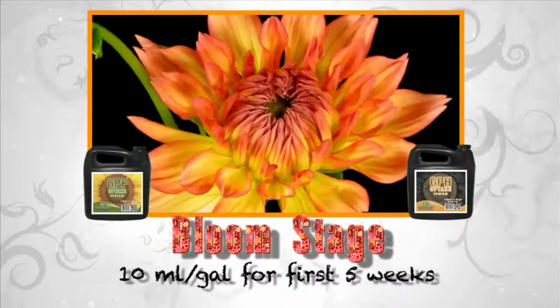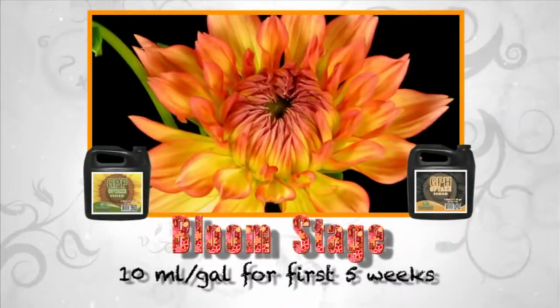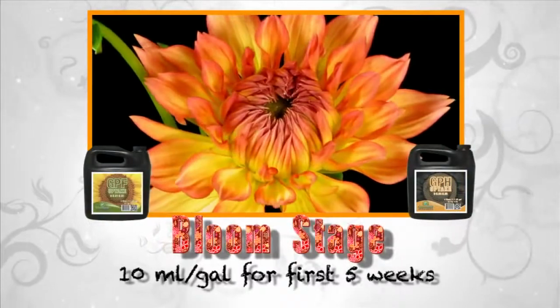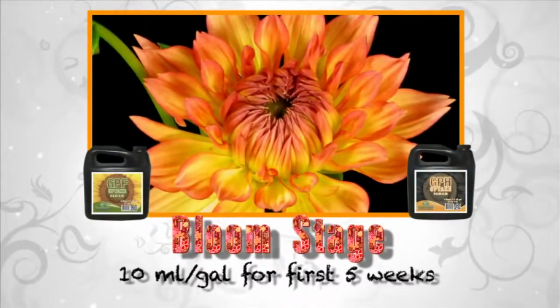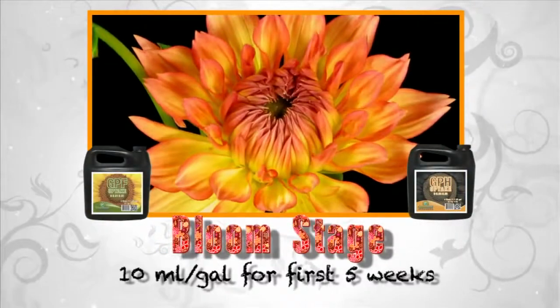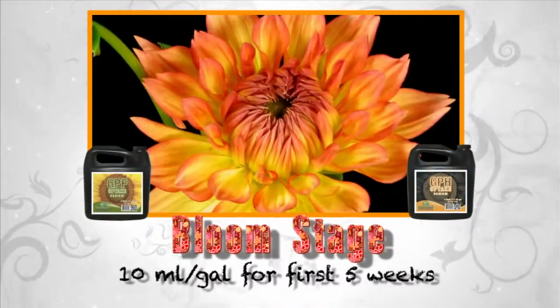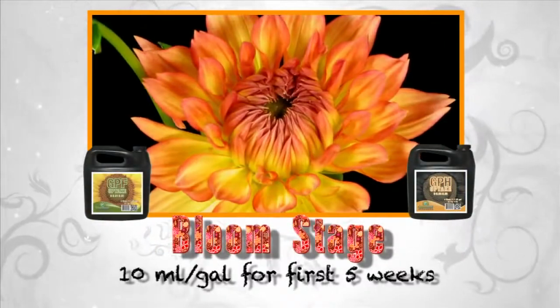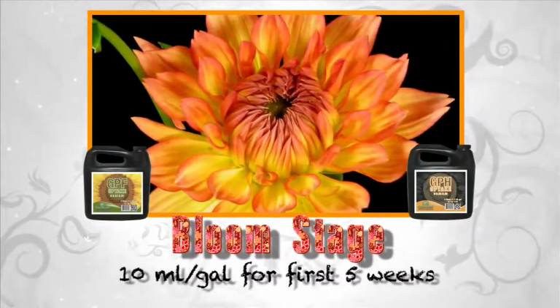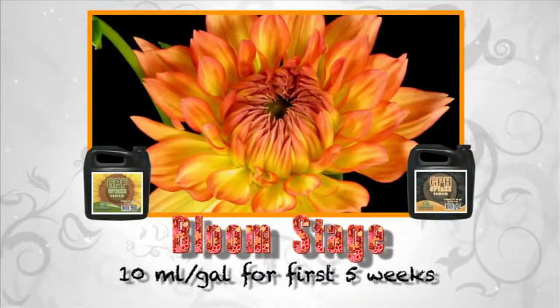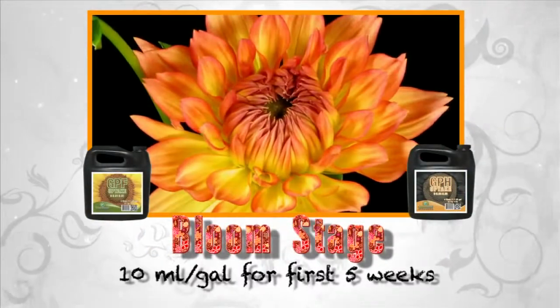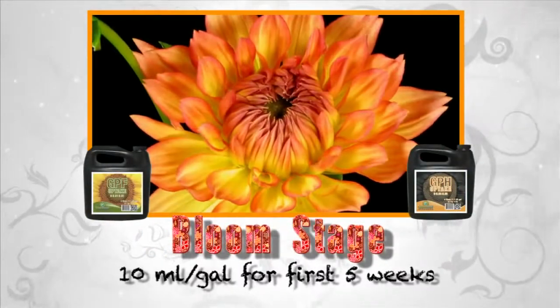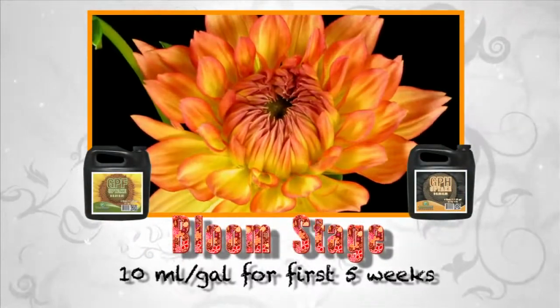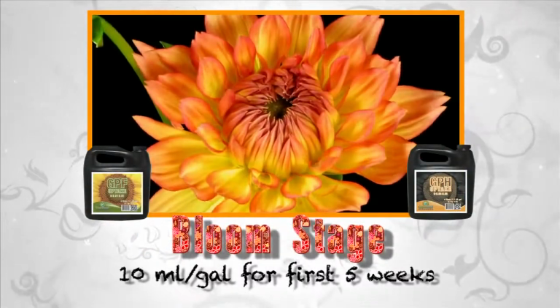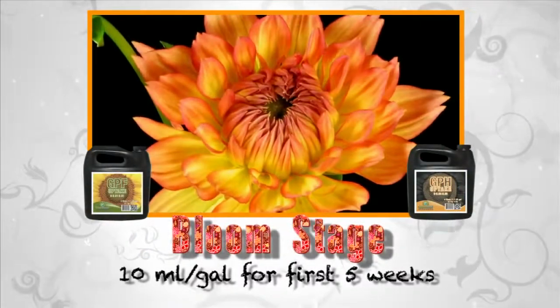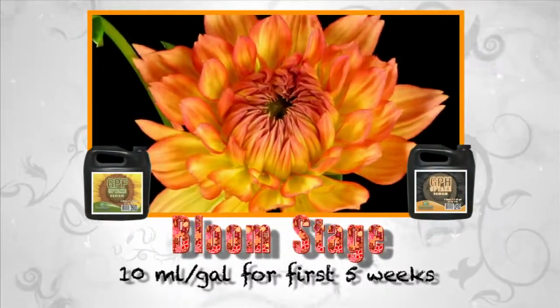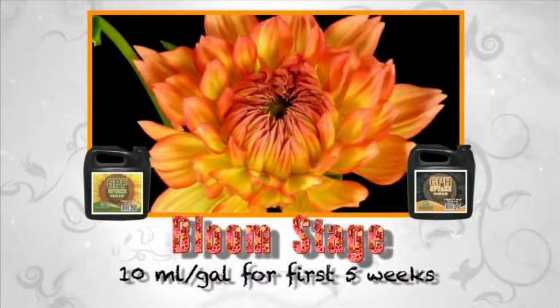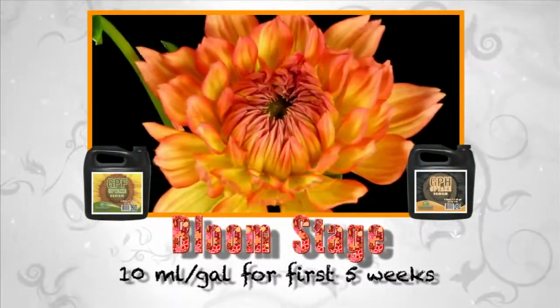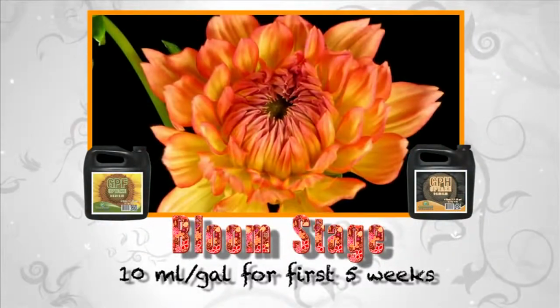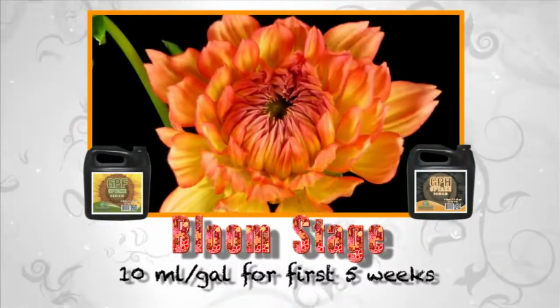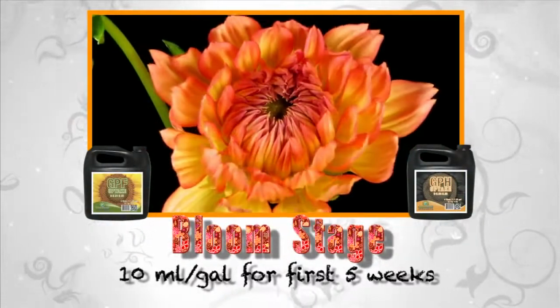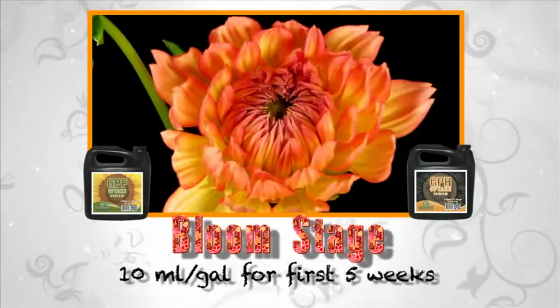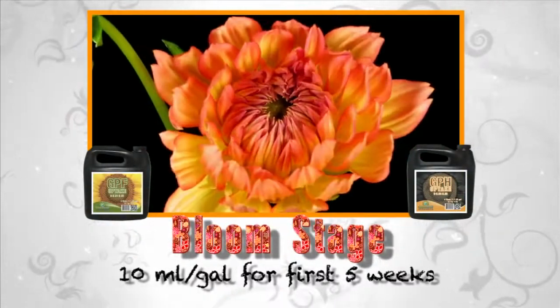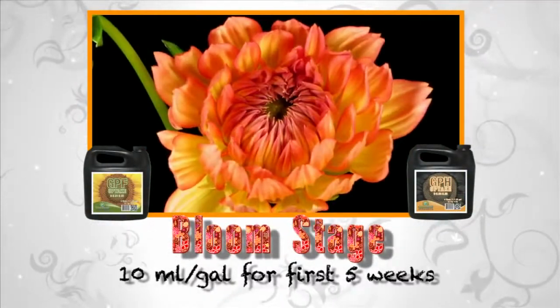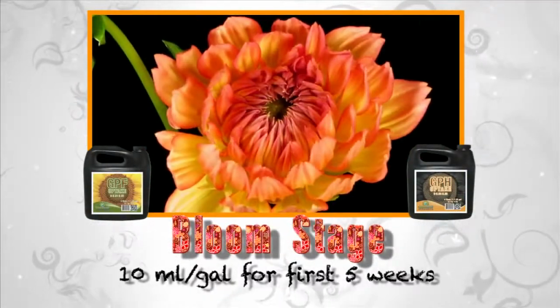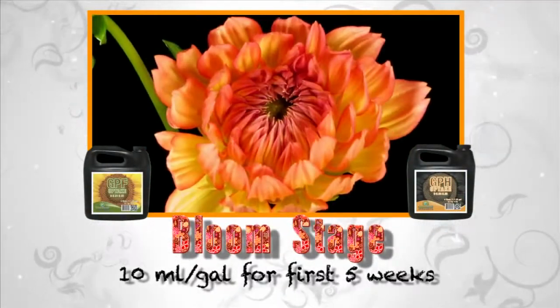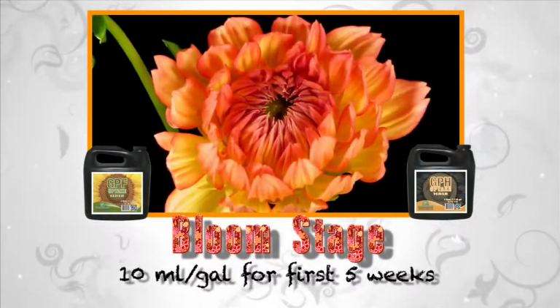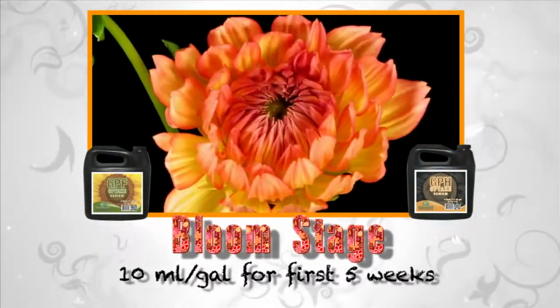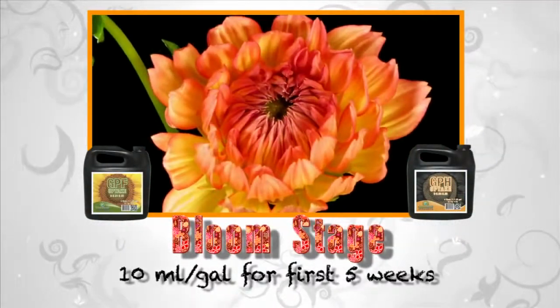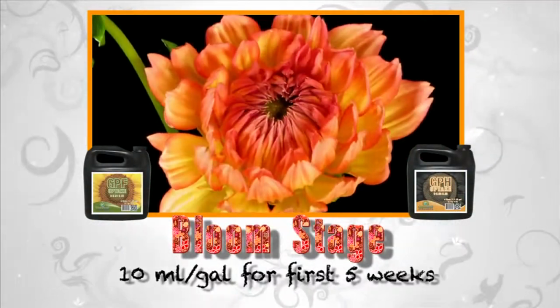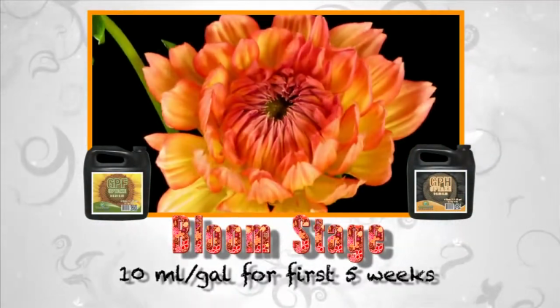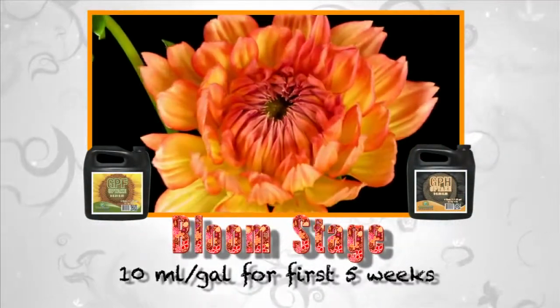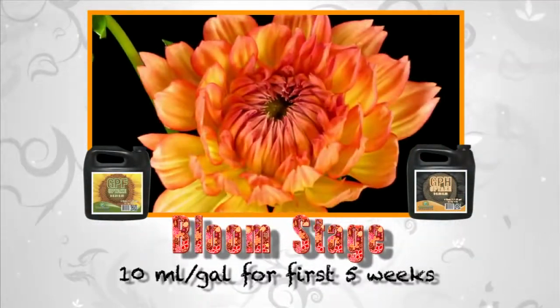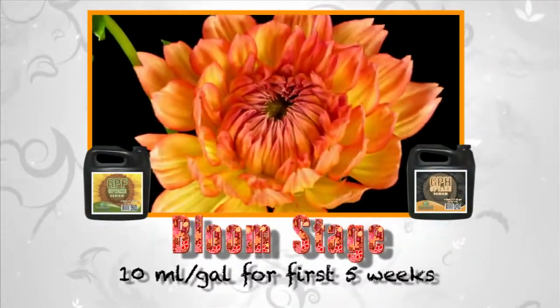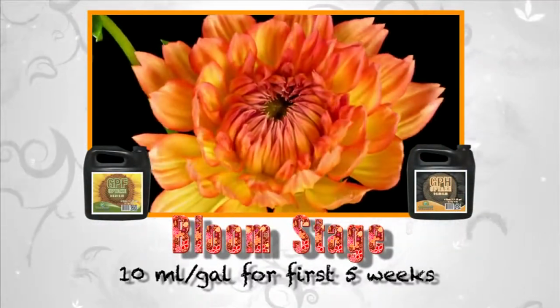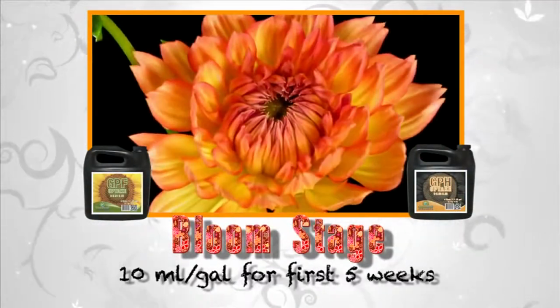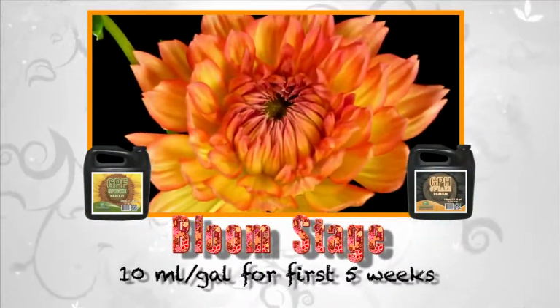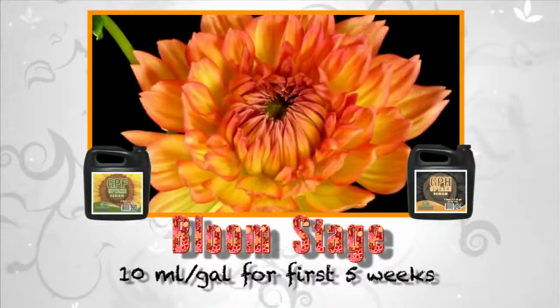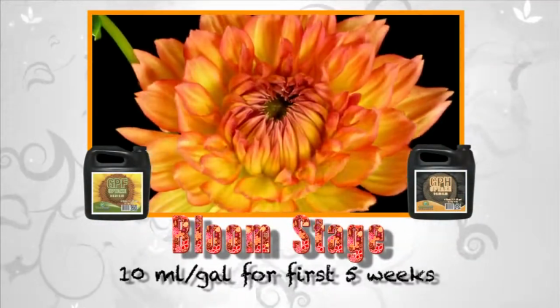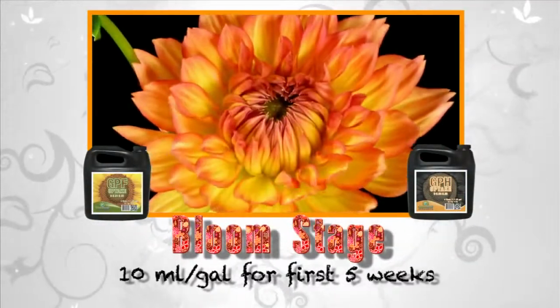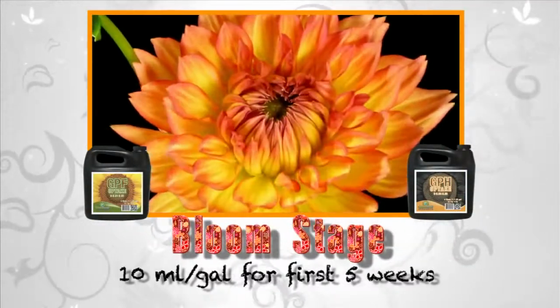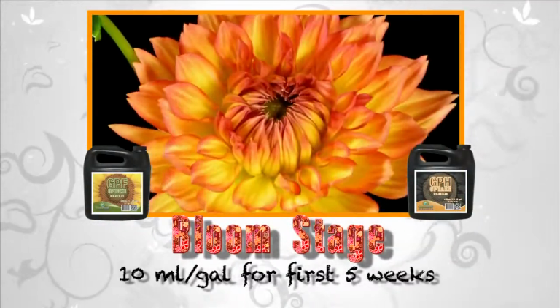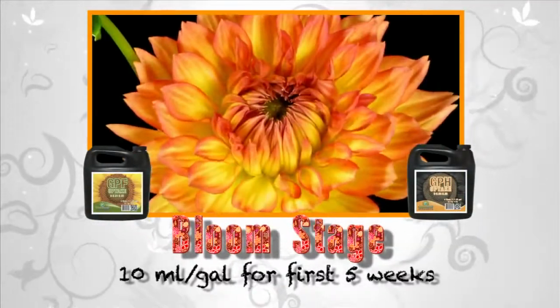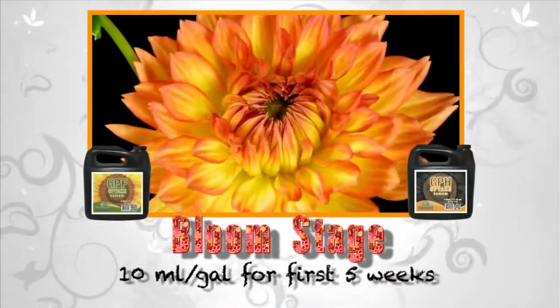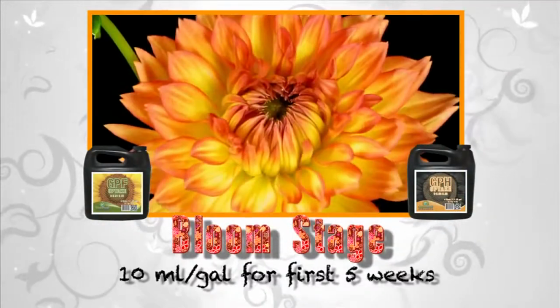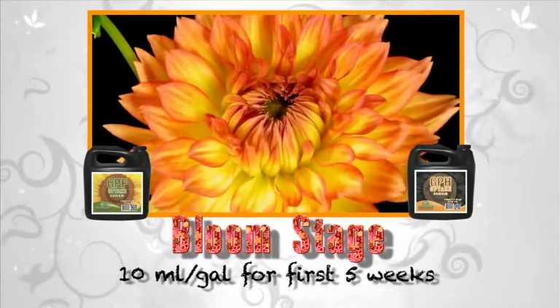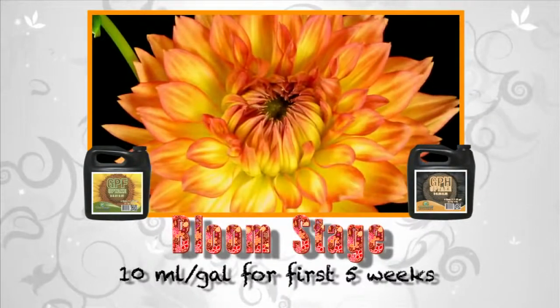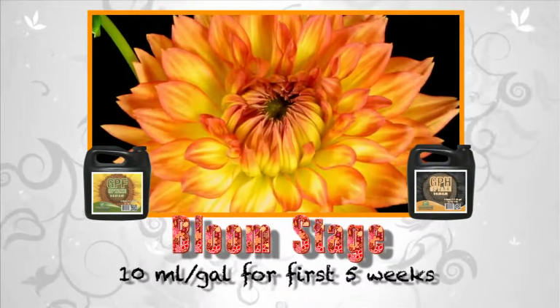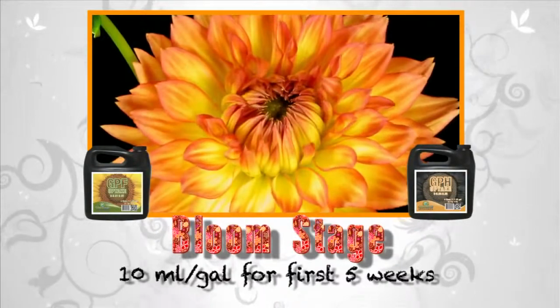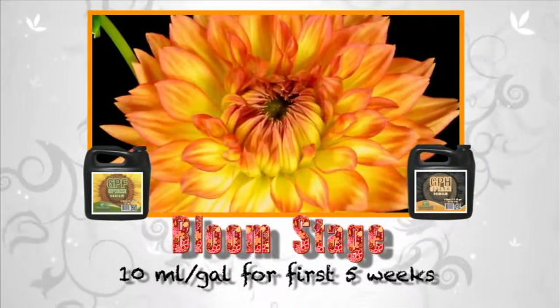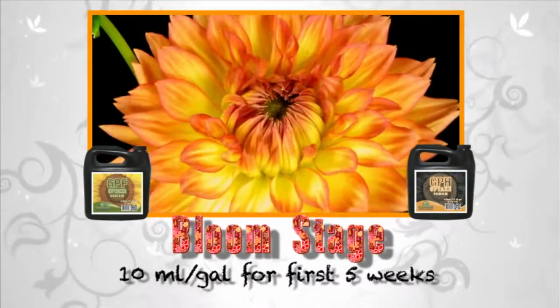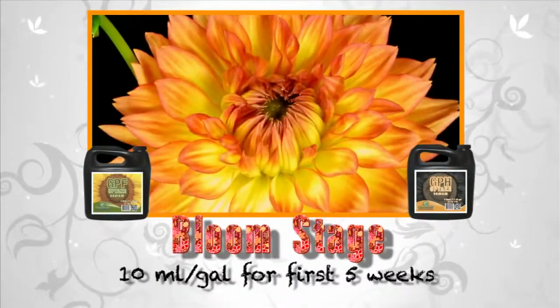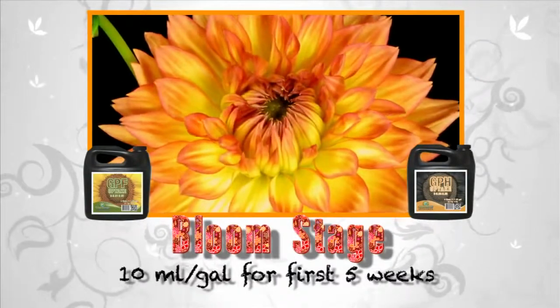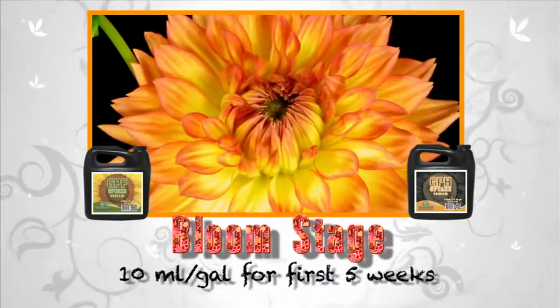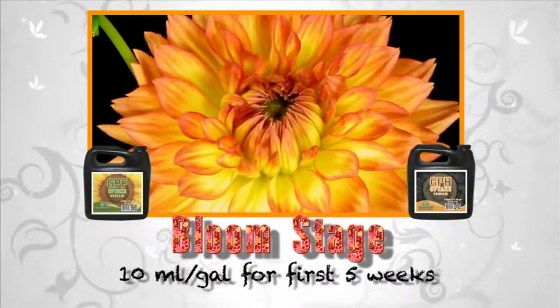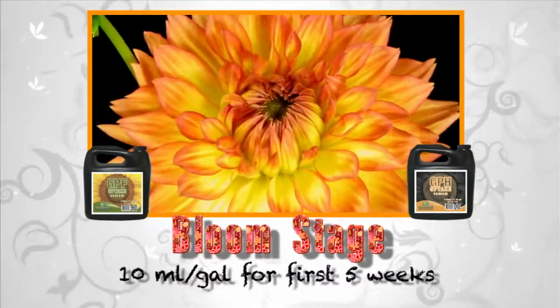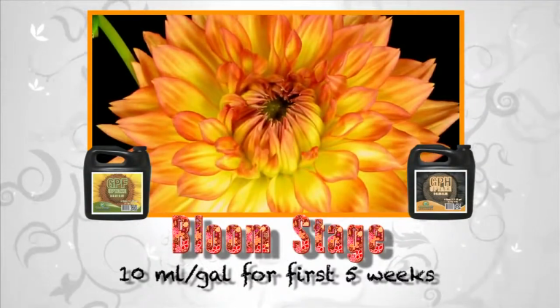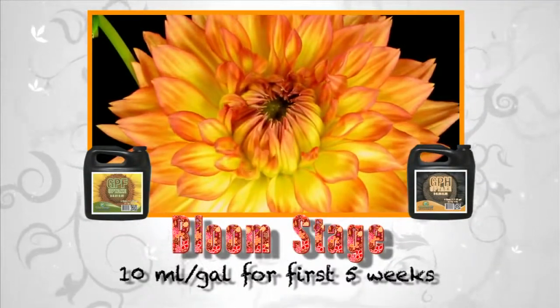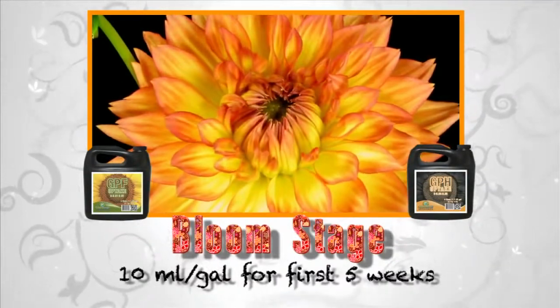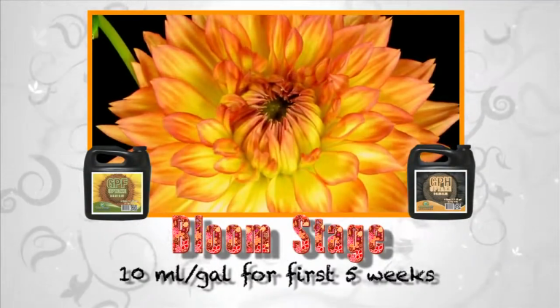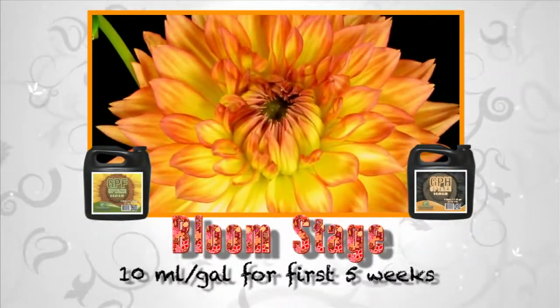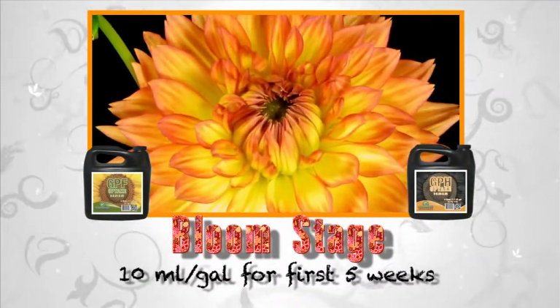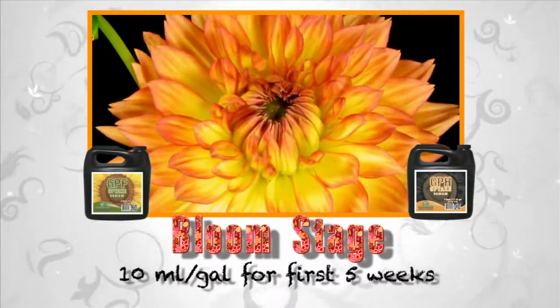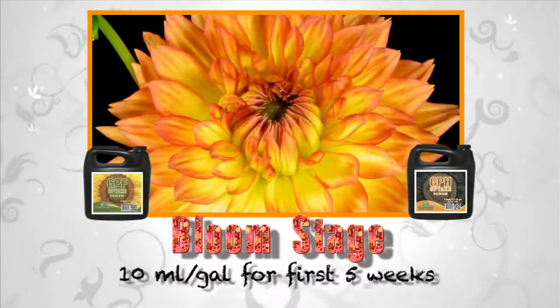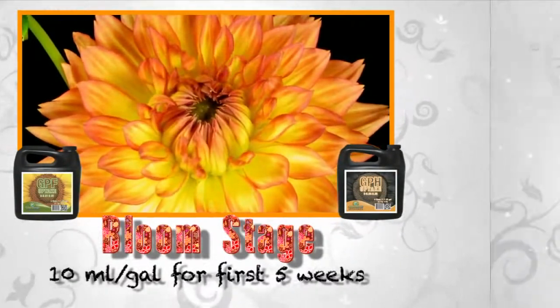In the bloom stage, use 10 milliliters per gallon for the first five weeks, then discontinue use.